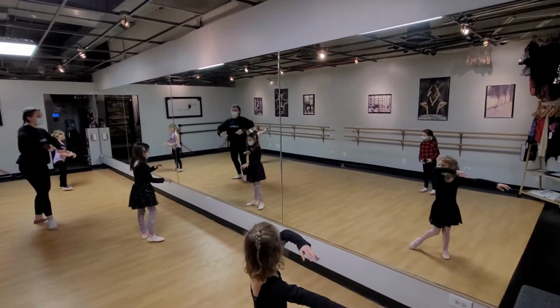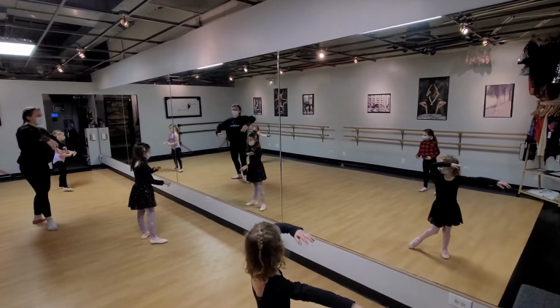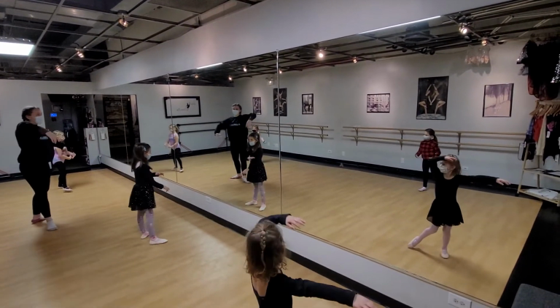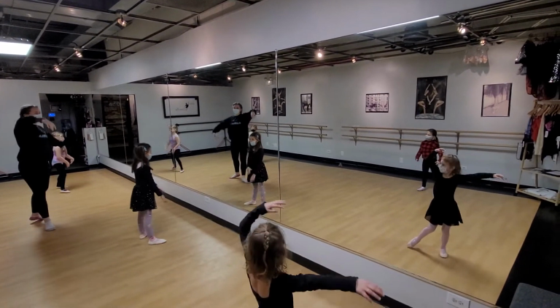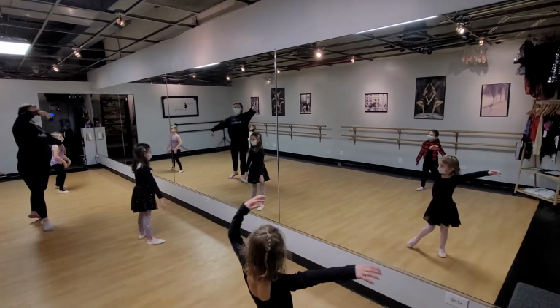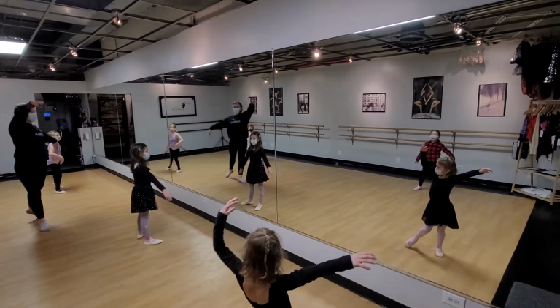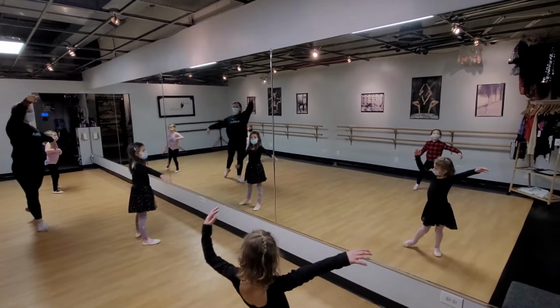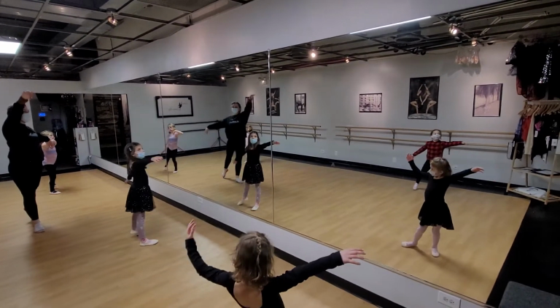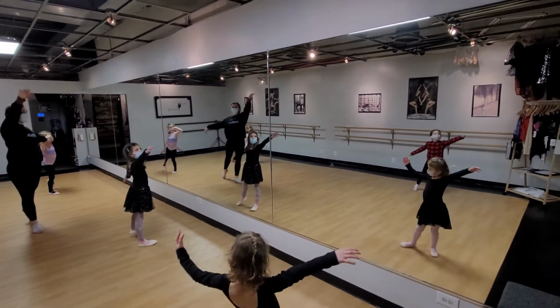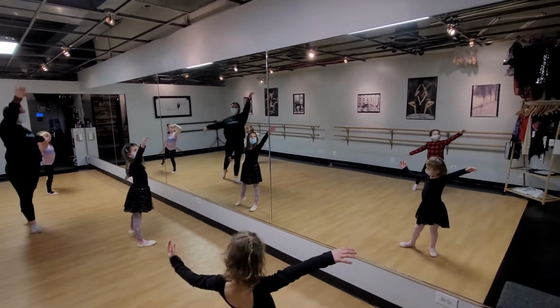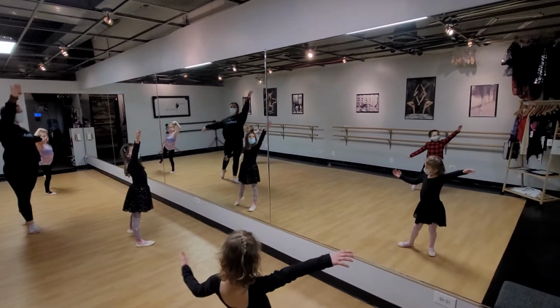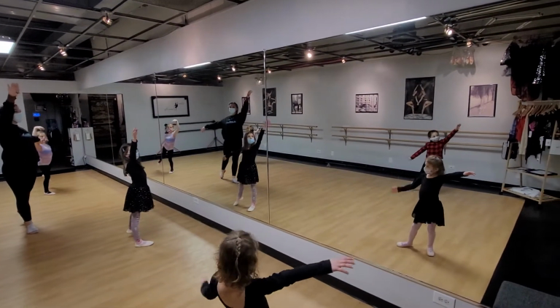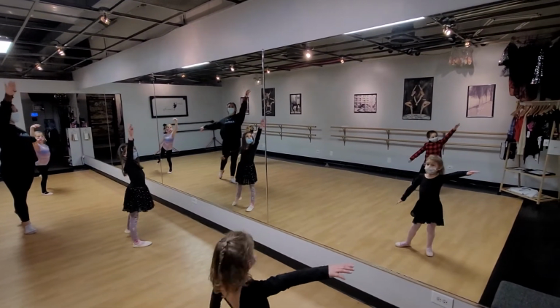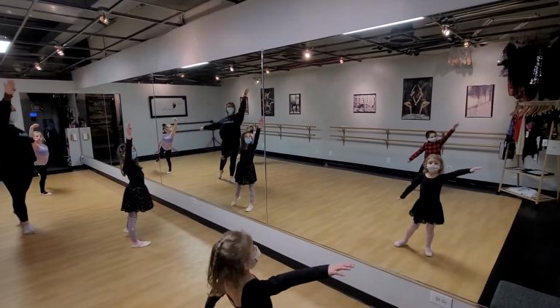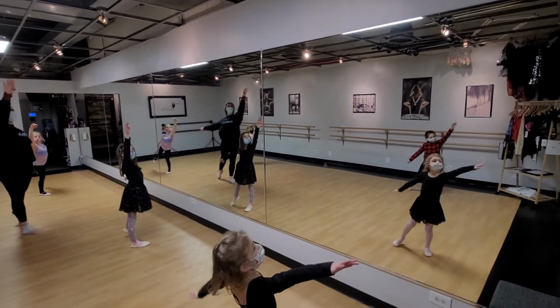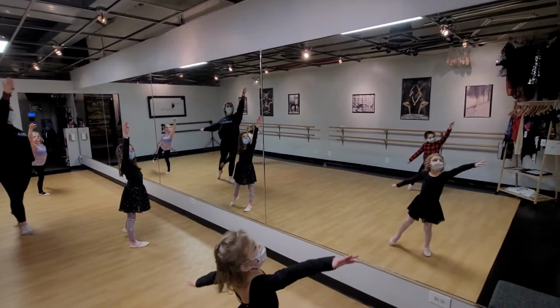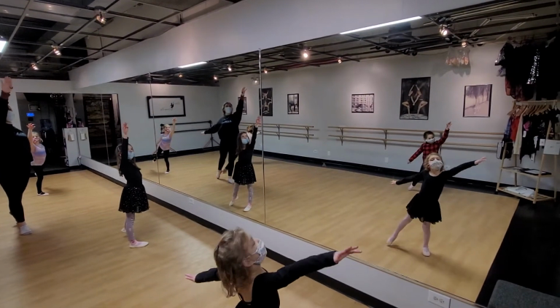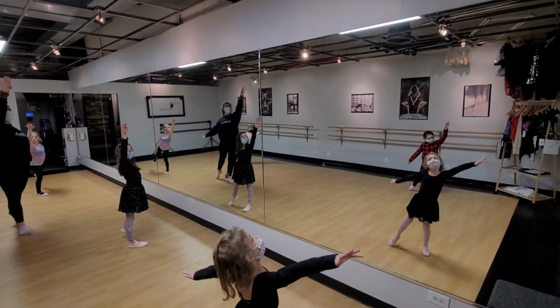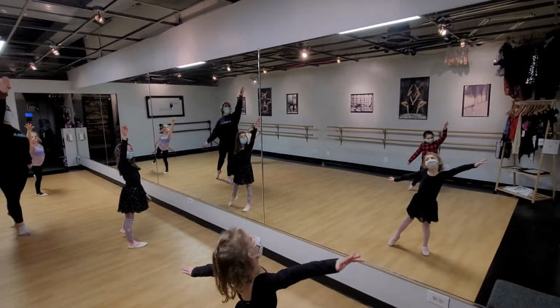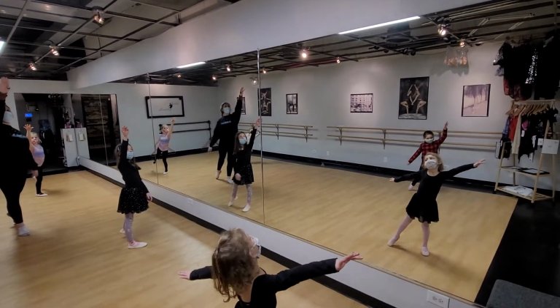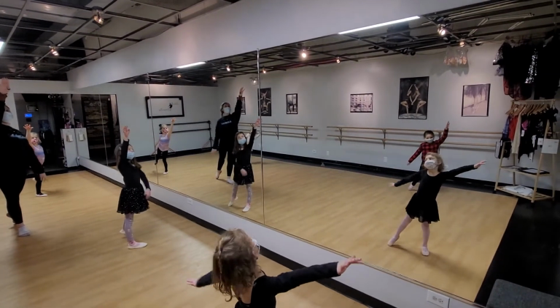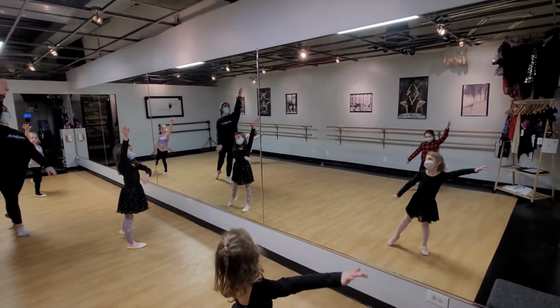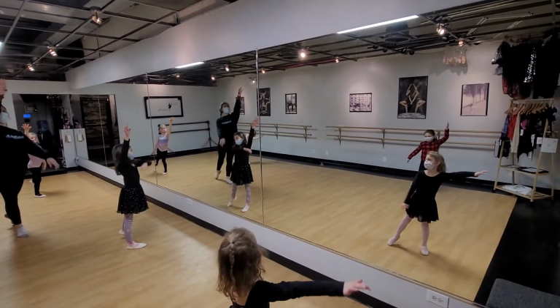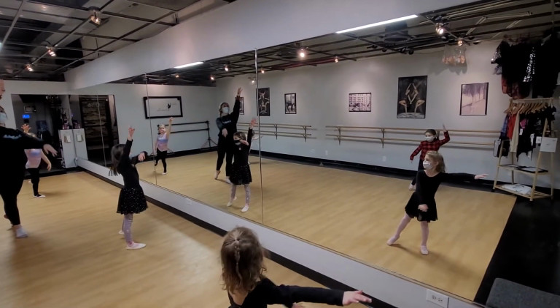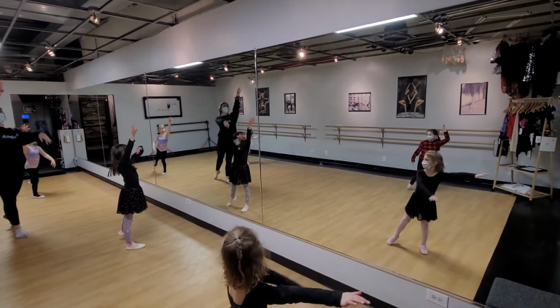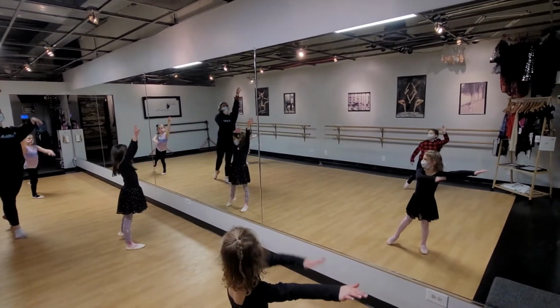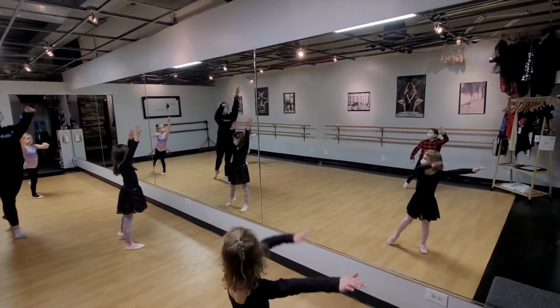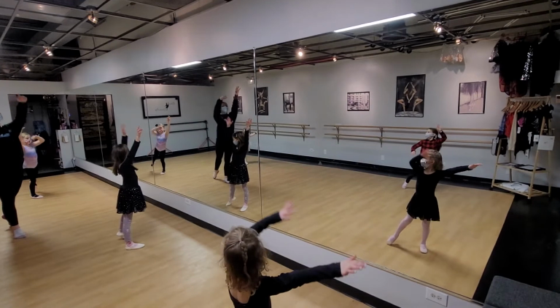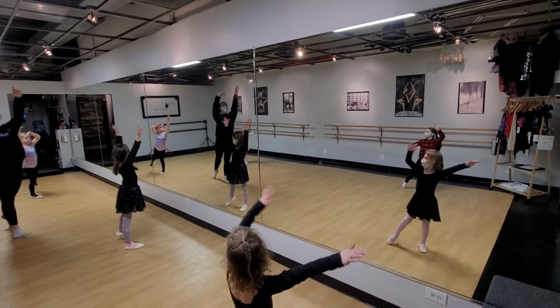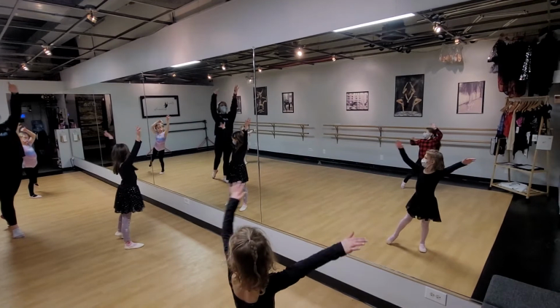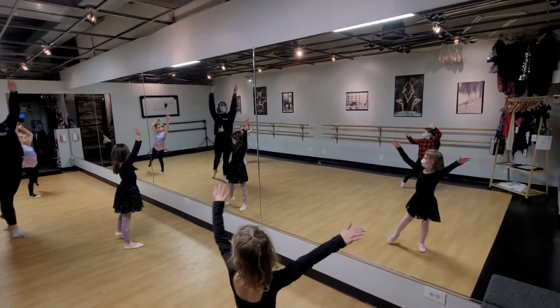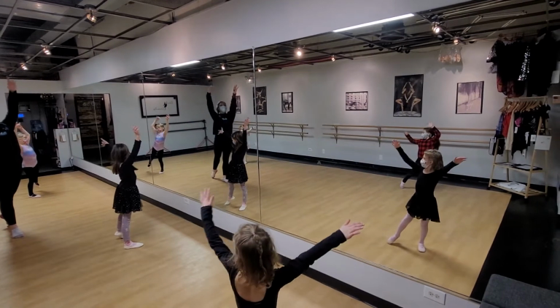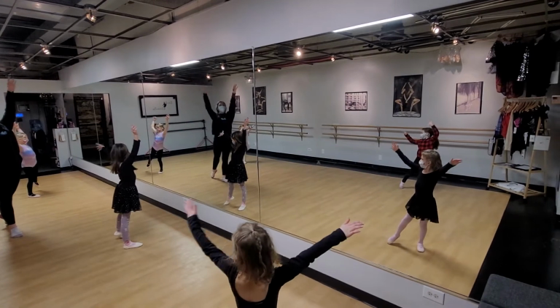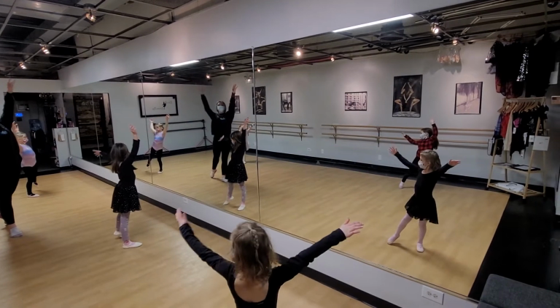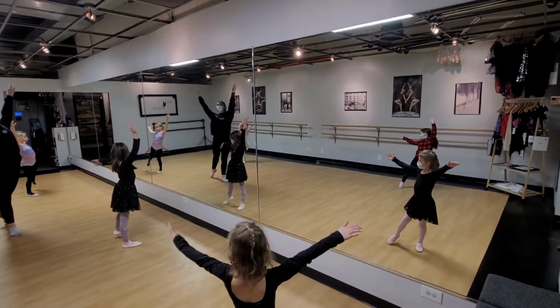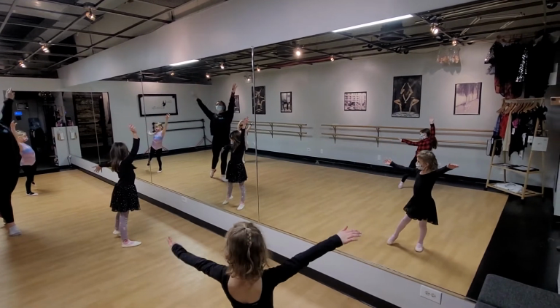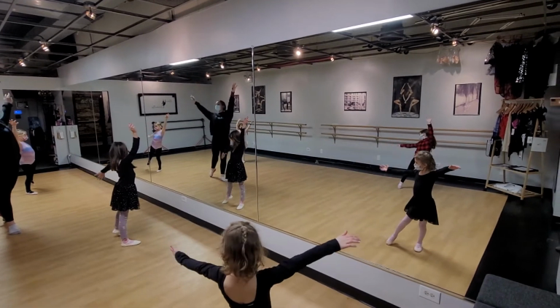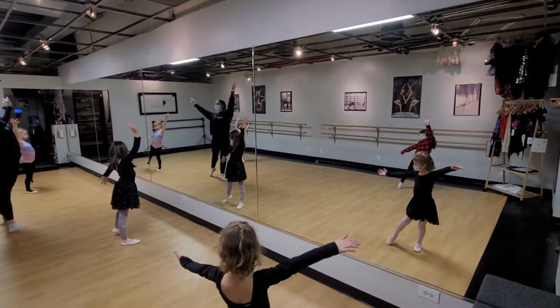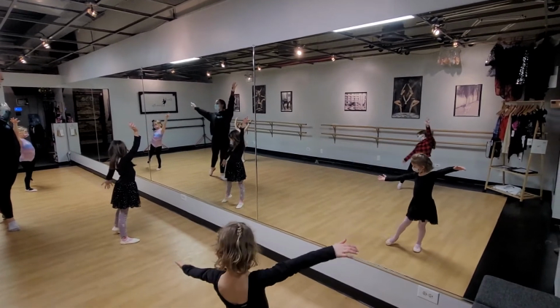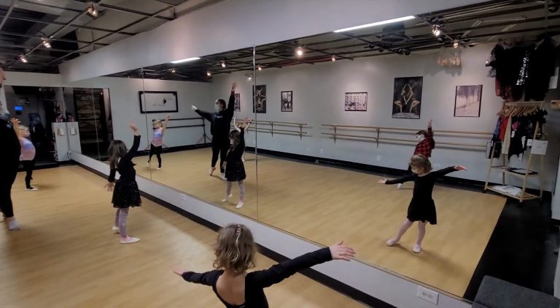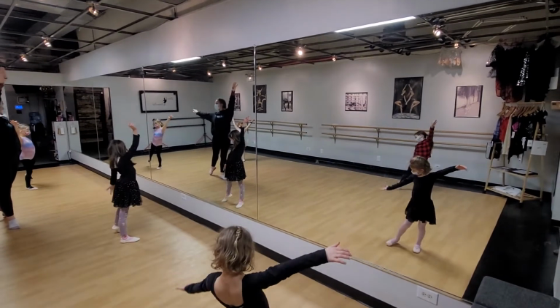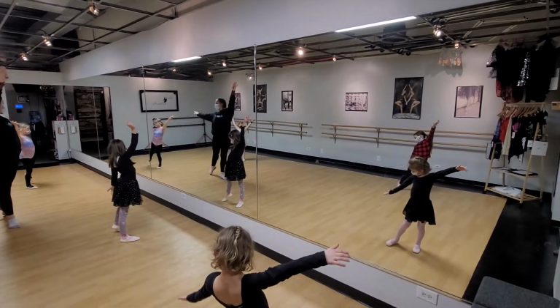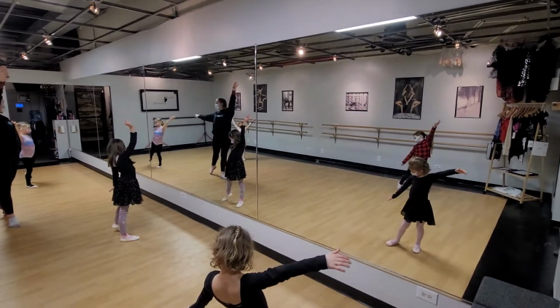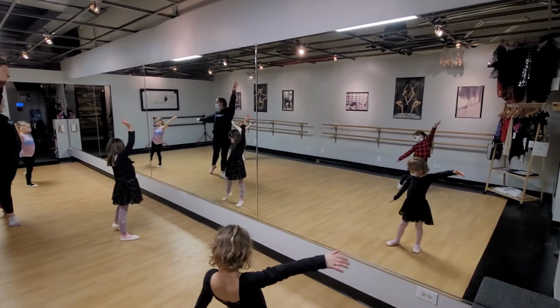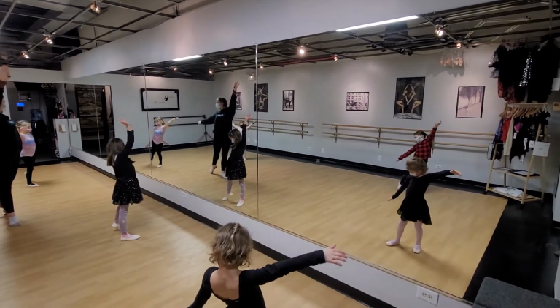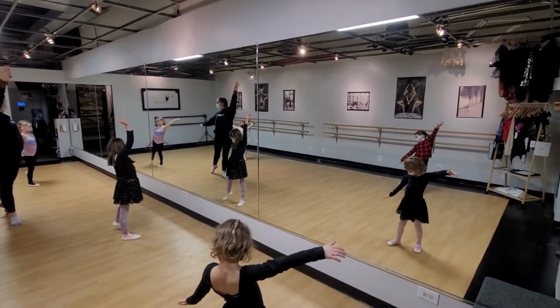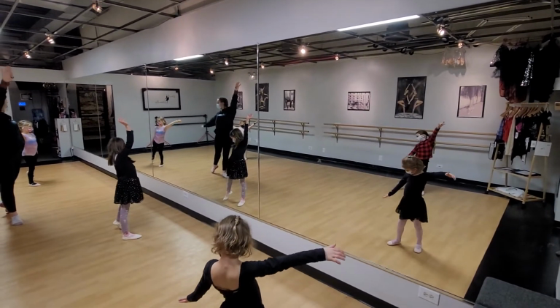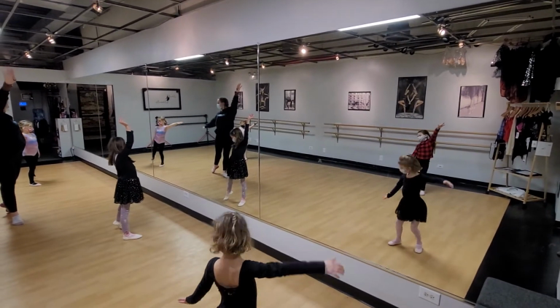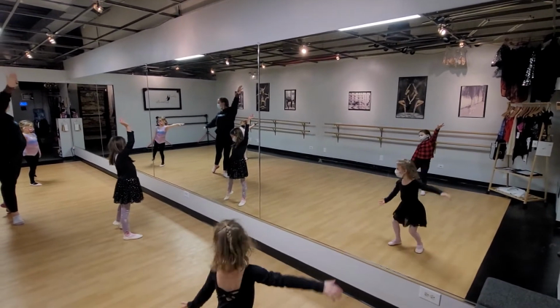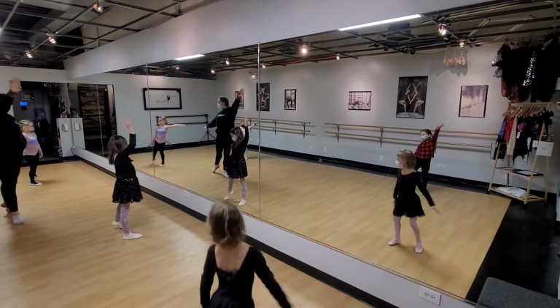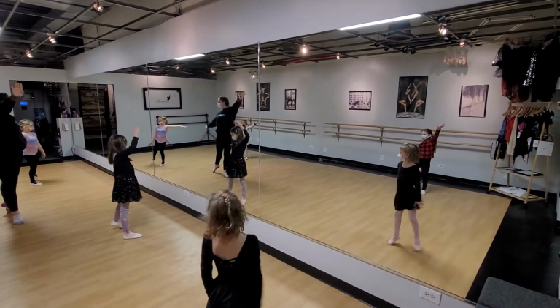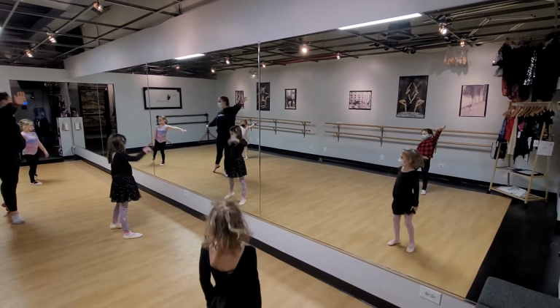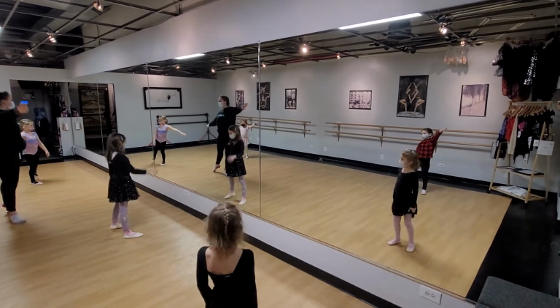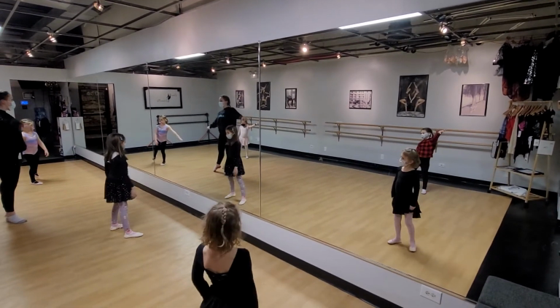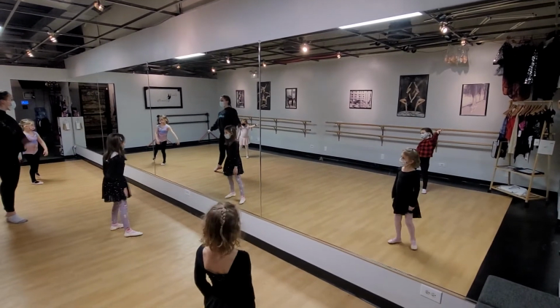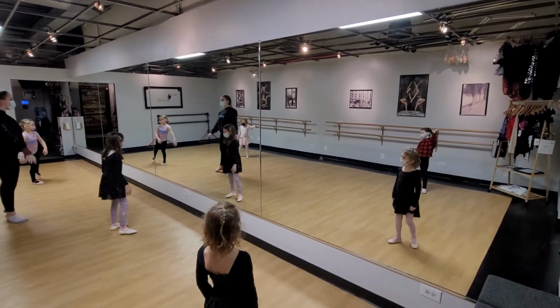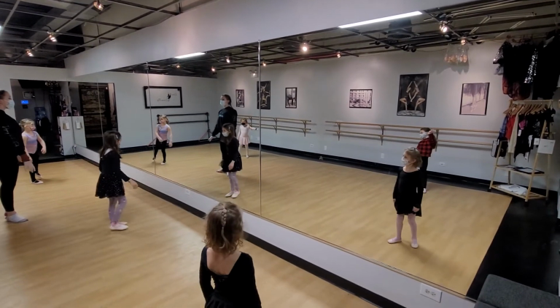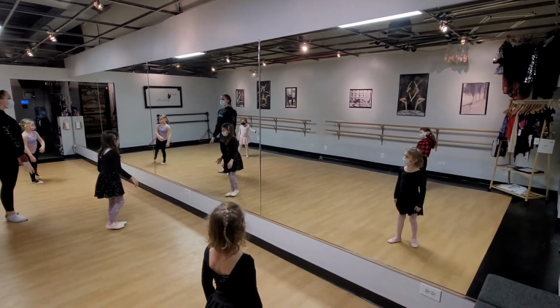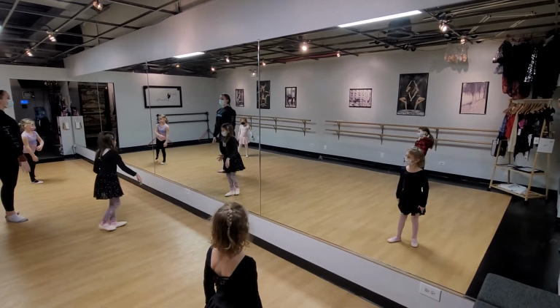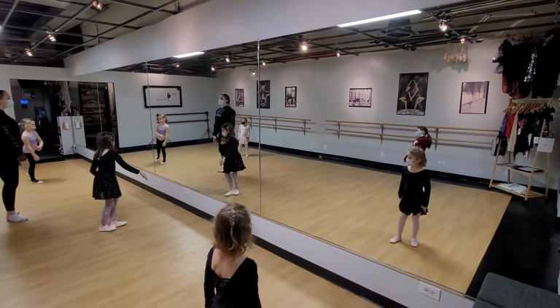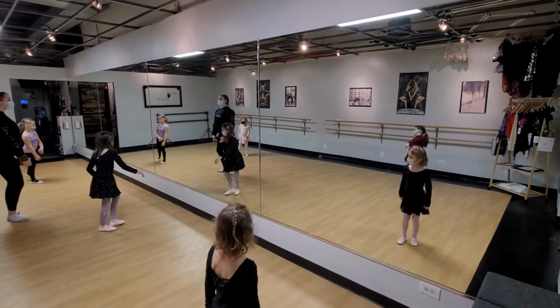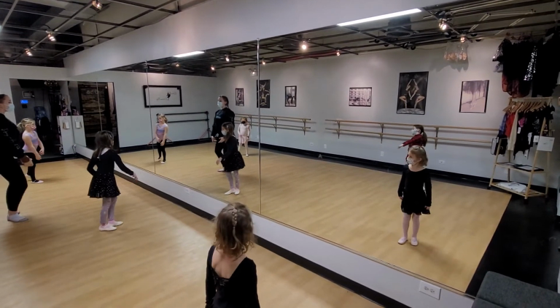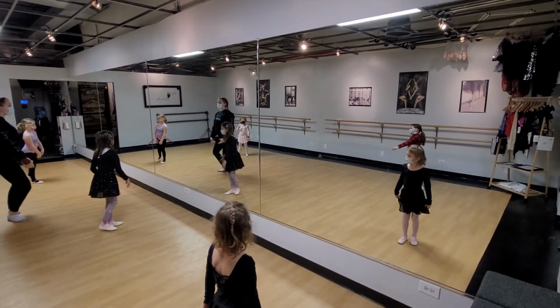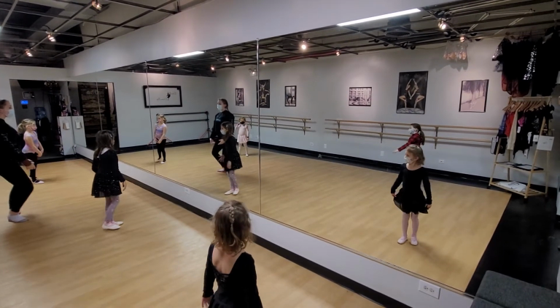Look up at your hand. Circle that arm around. Beautiful. And plie.